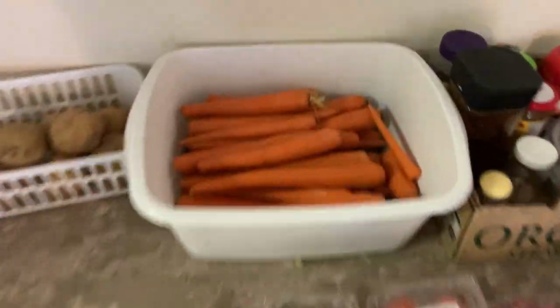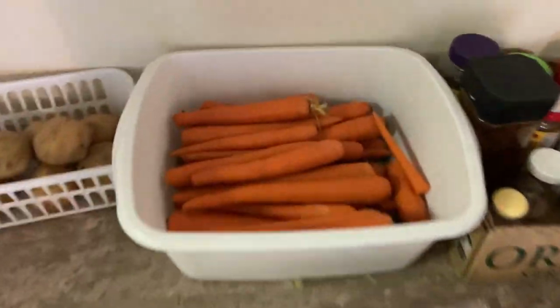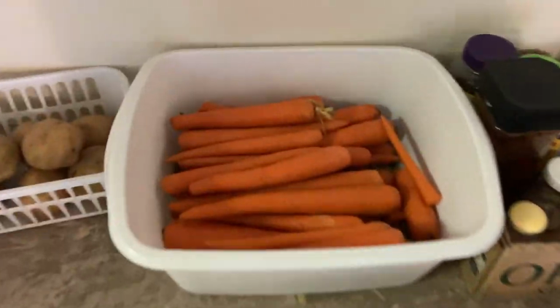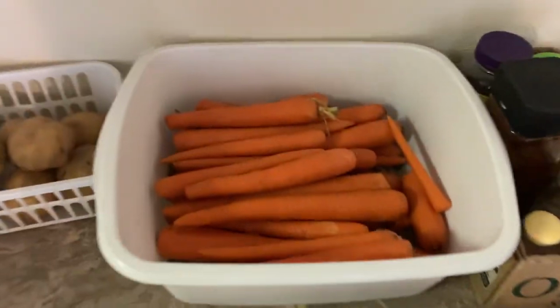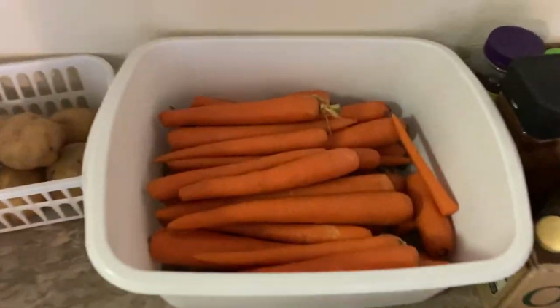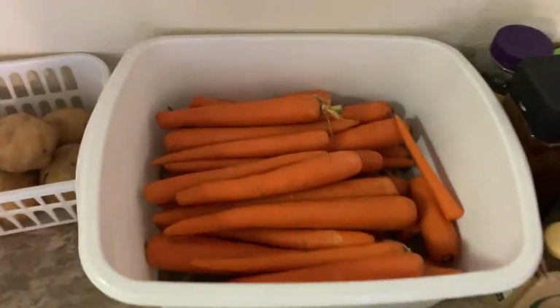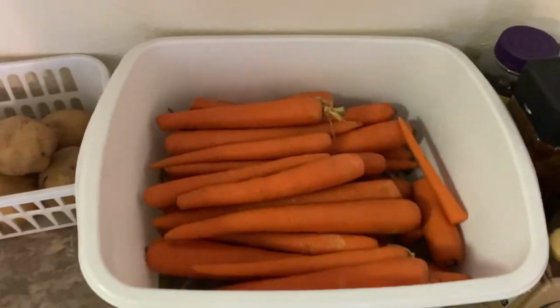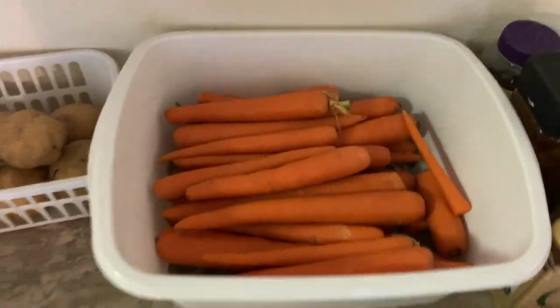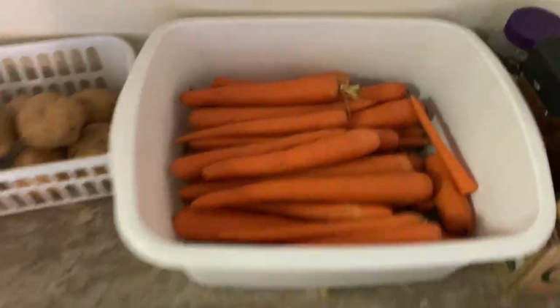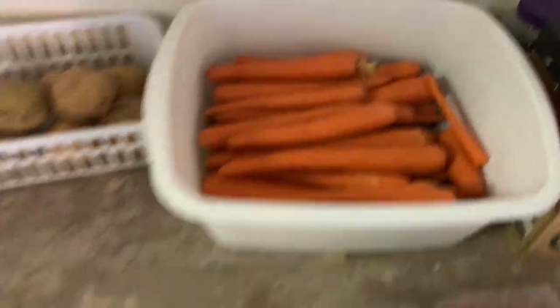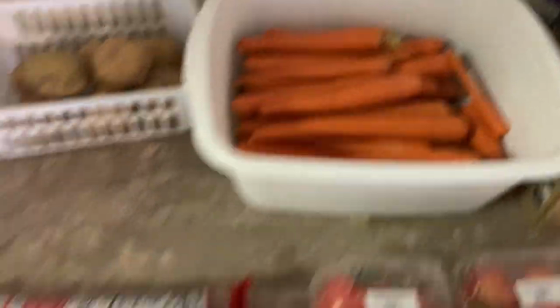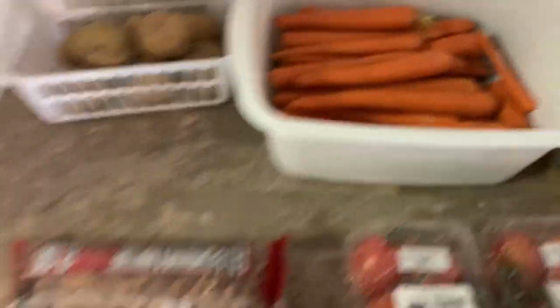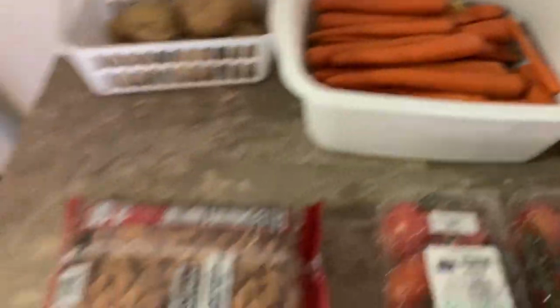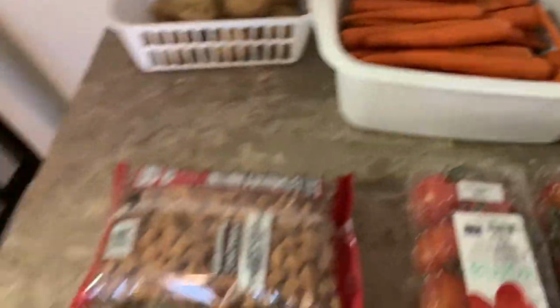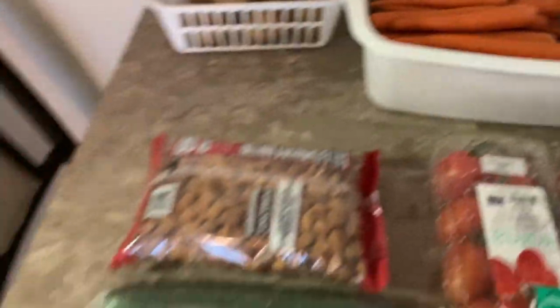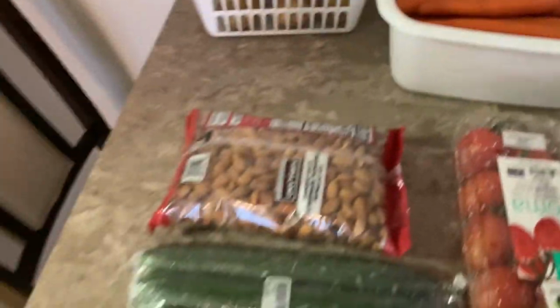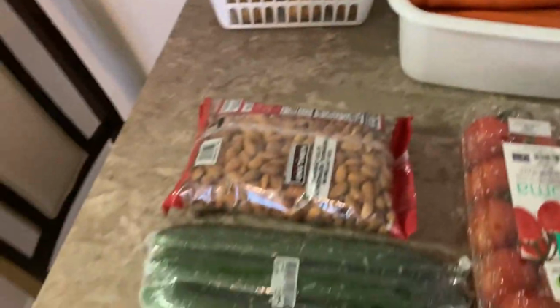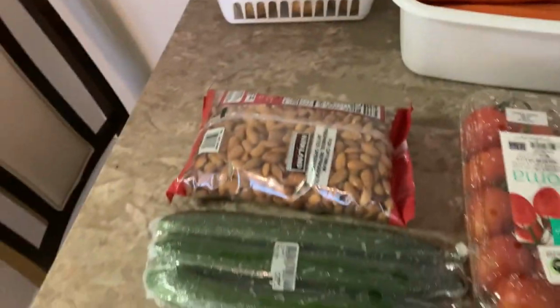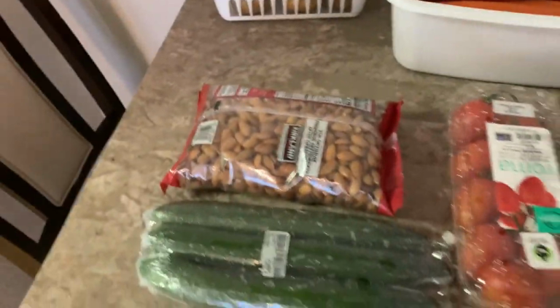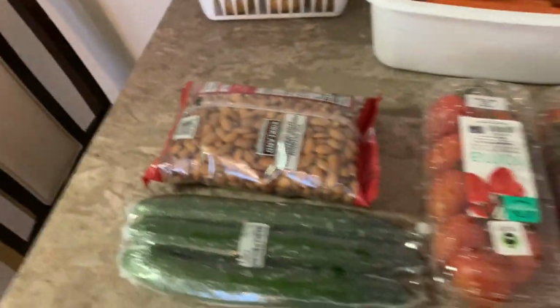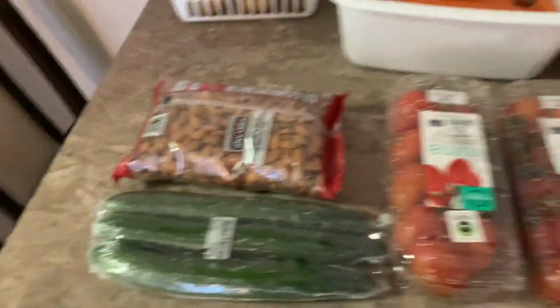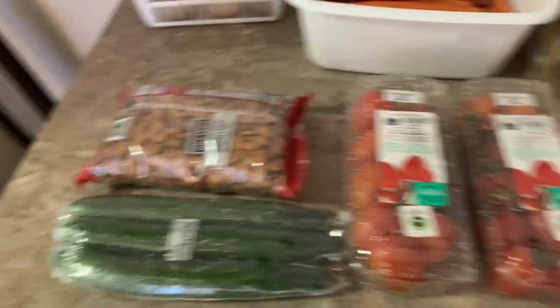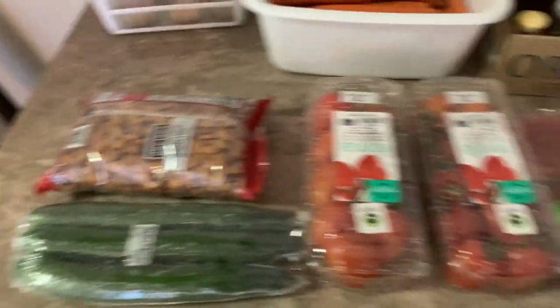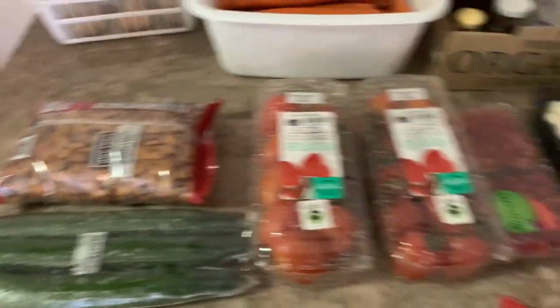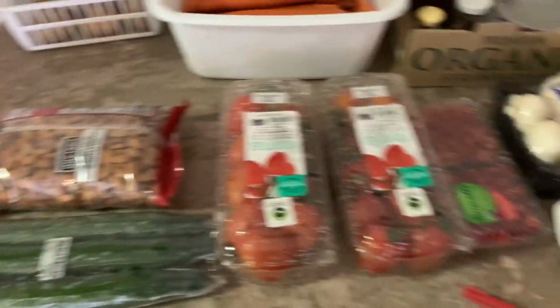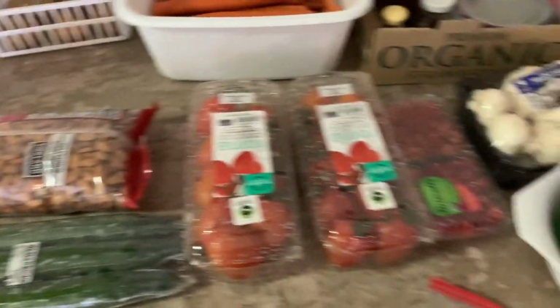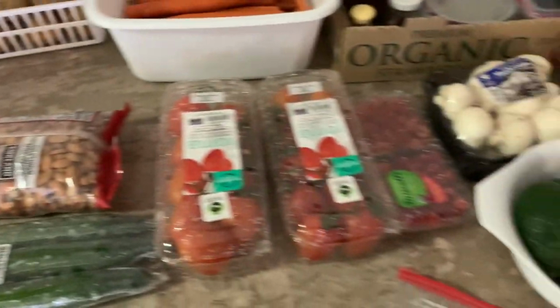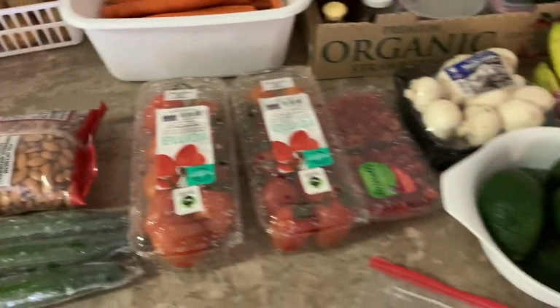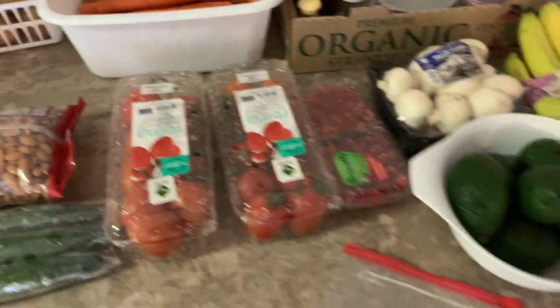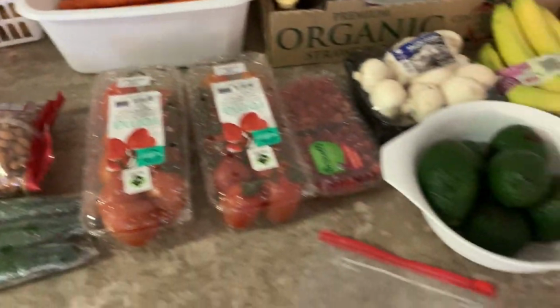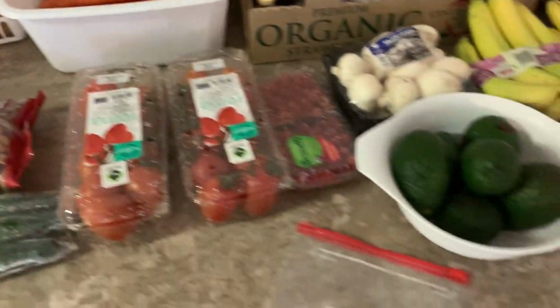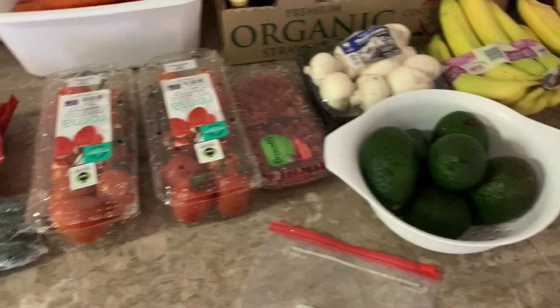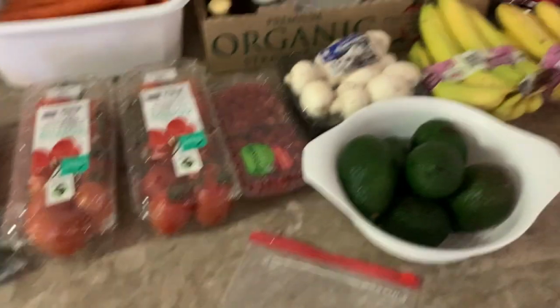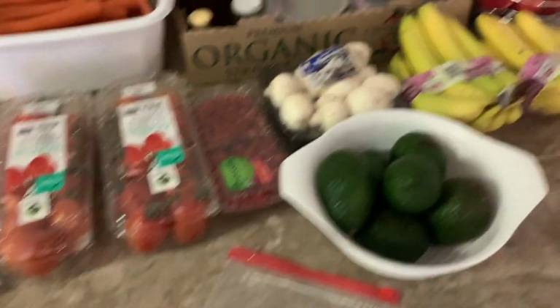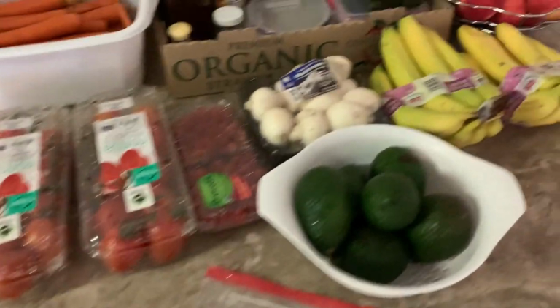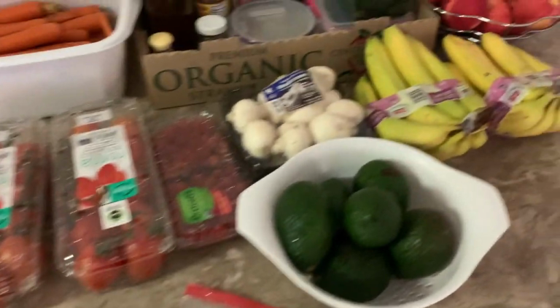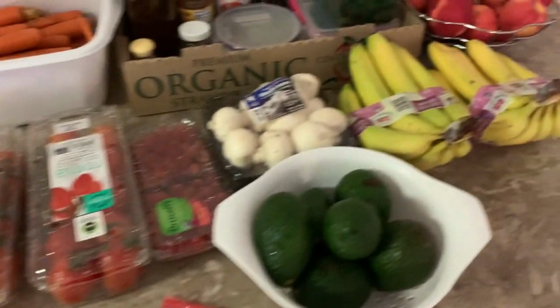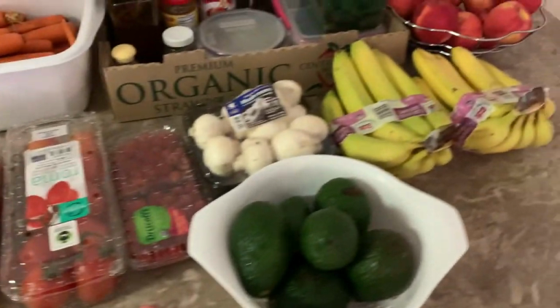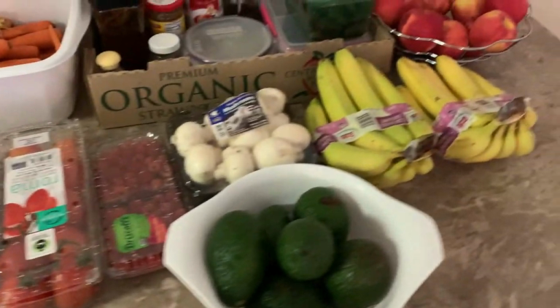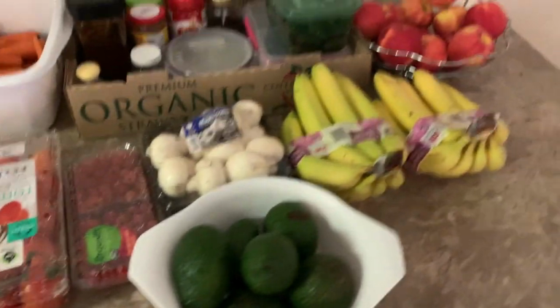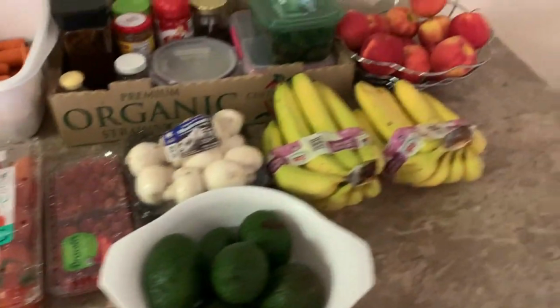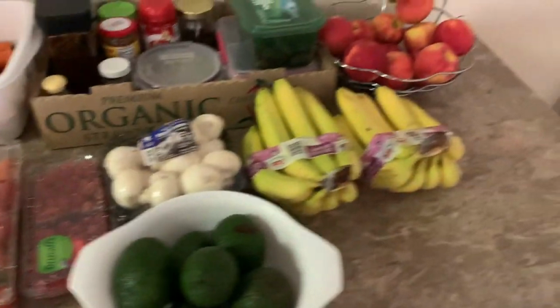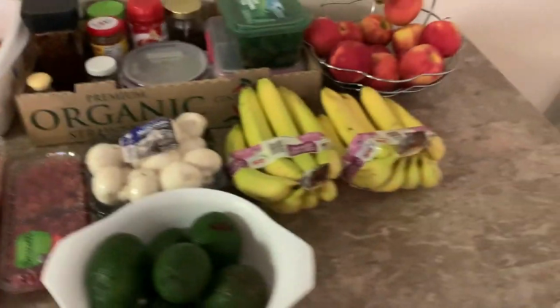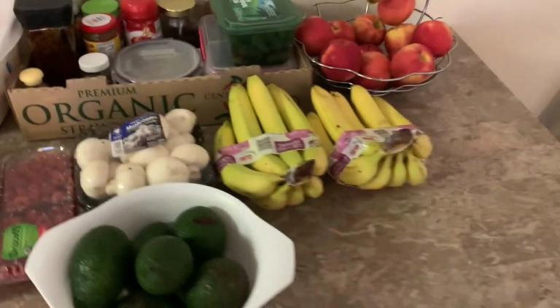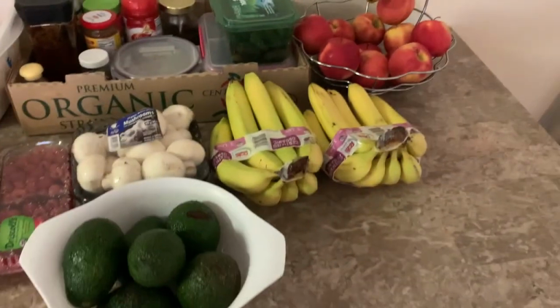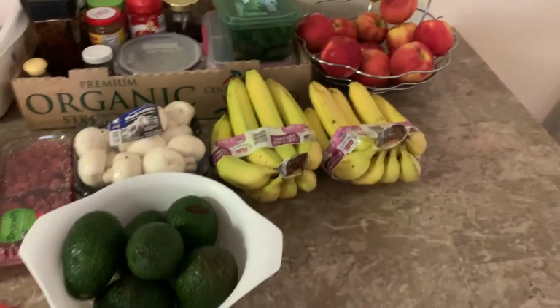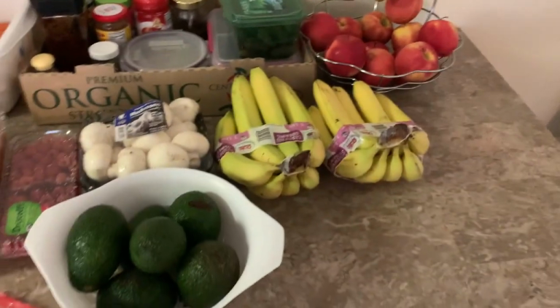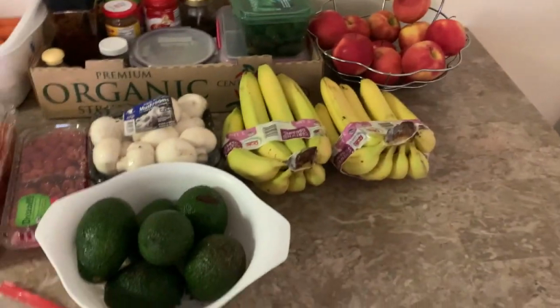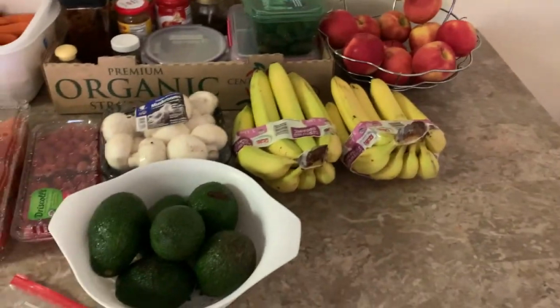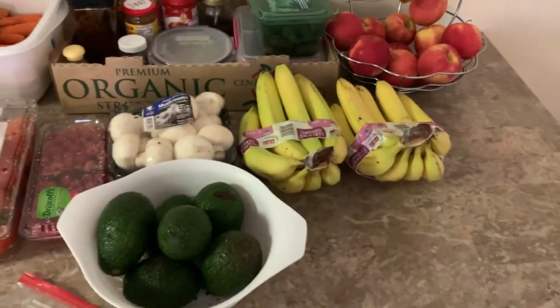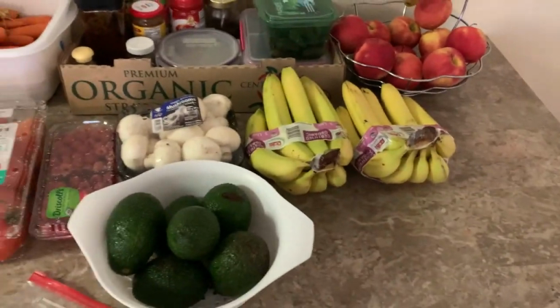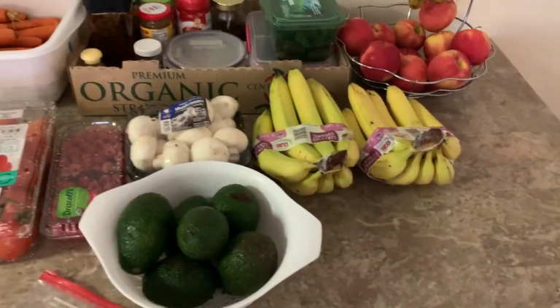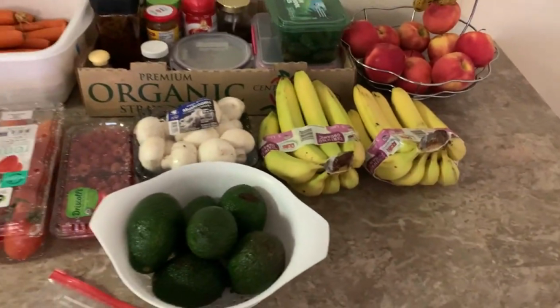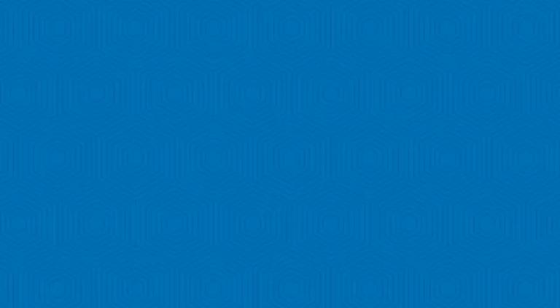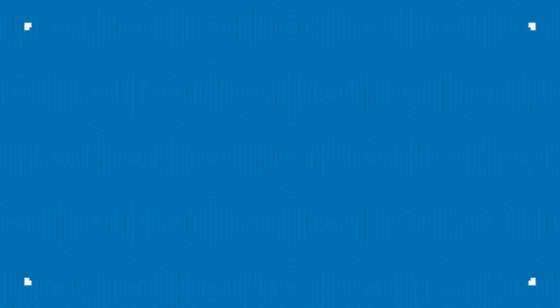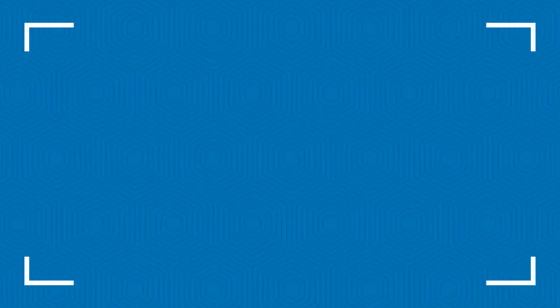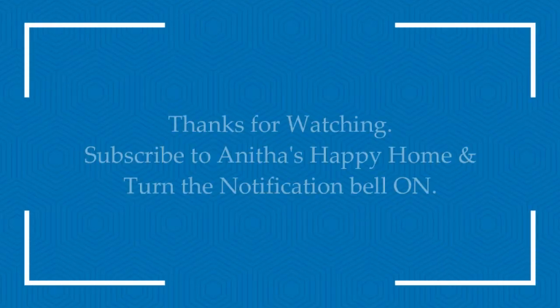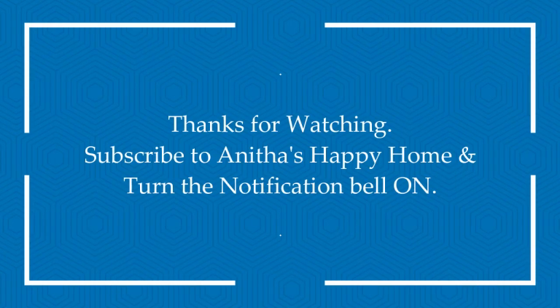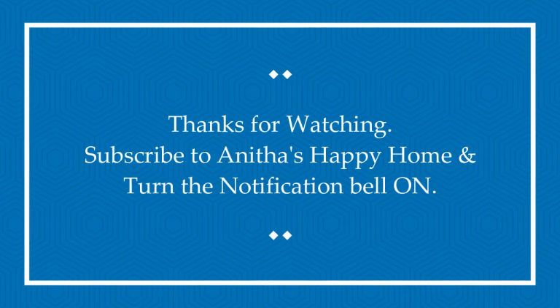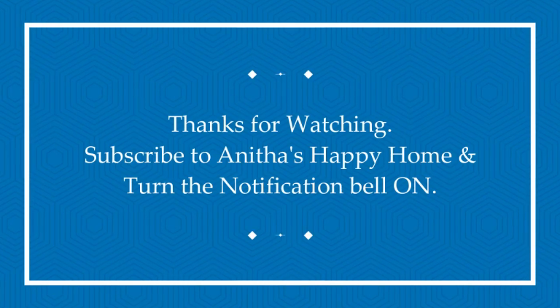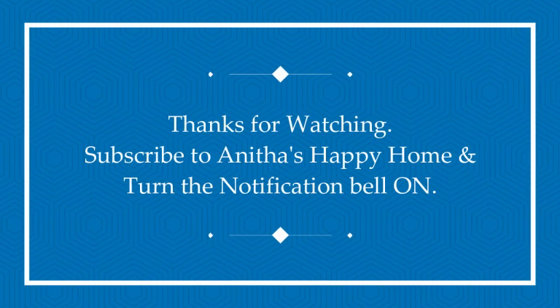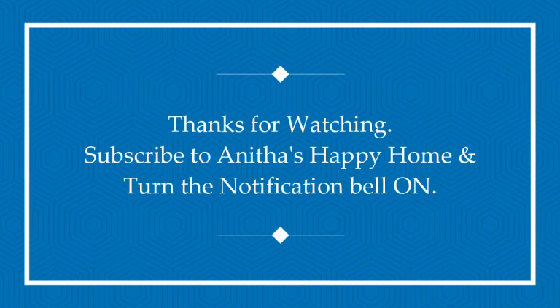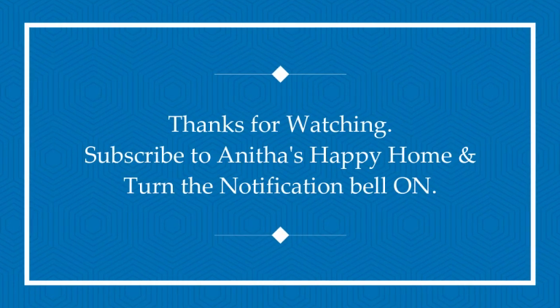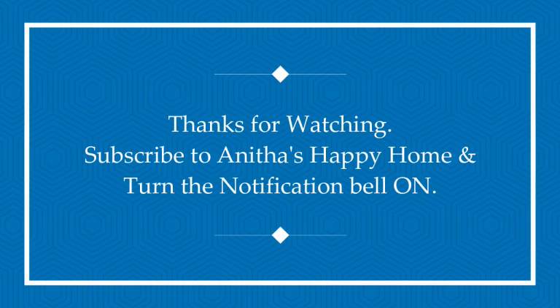We will use the fridge for storage. I will show how to store things in the fridge in the next video. Thanks for watching.